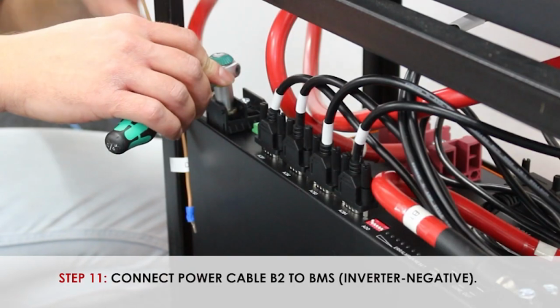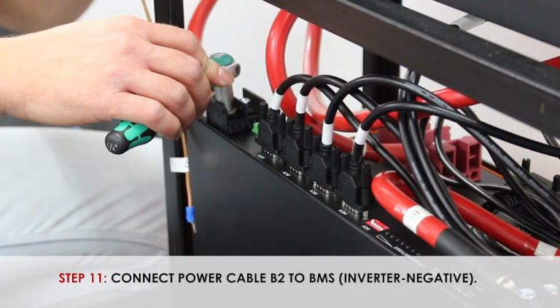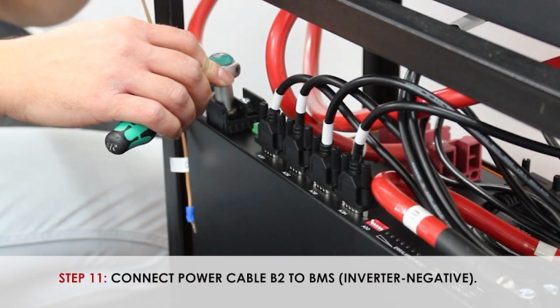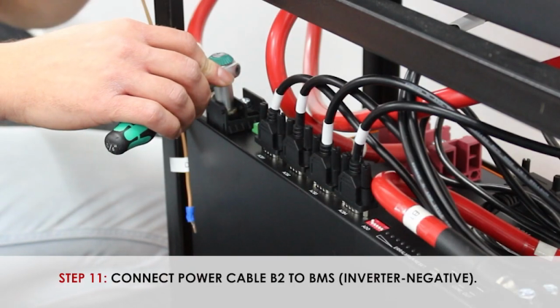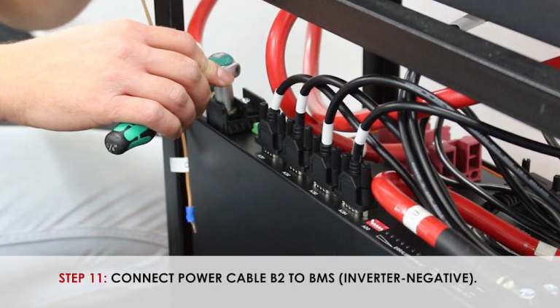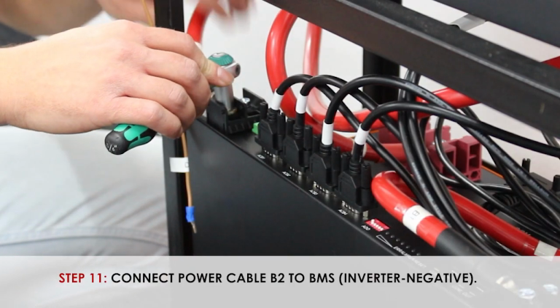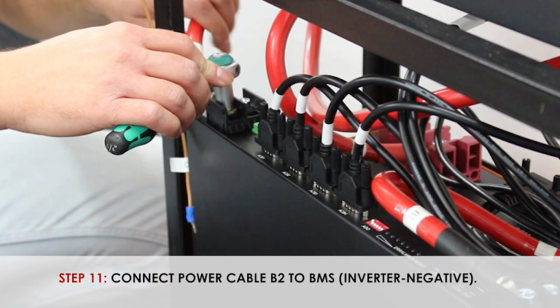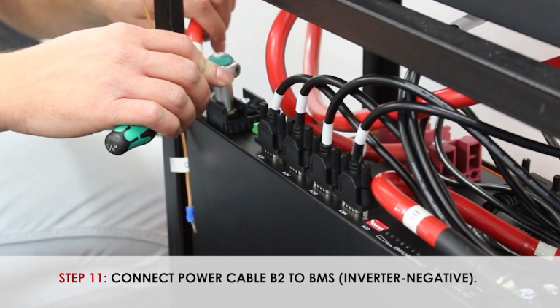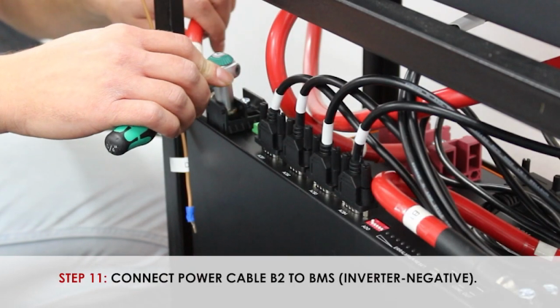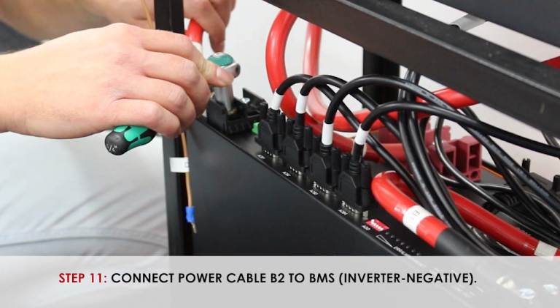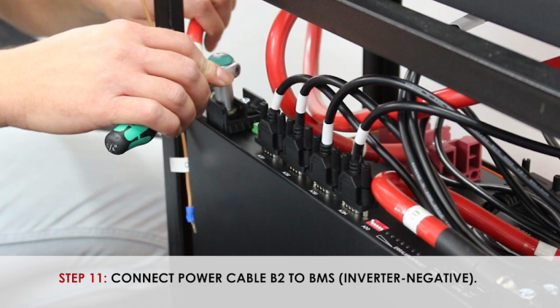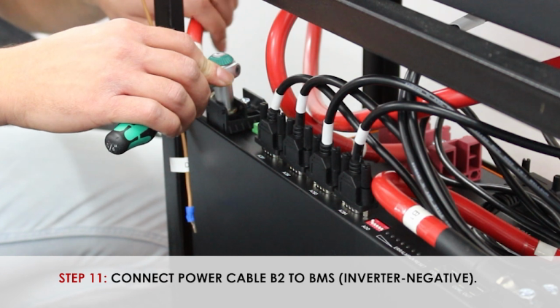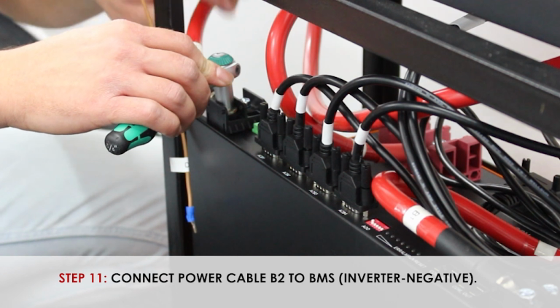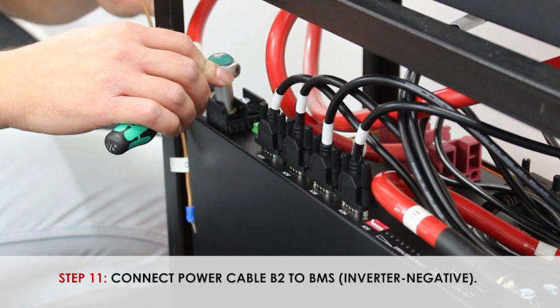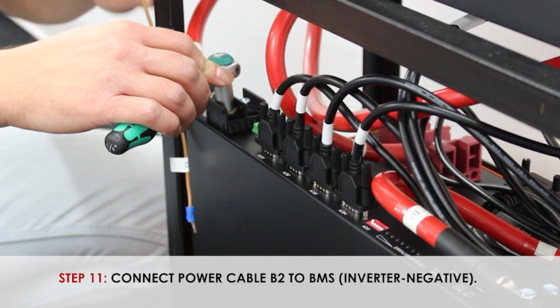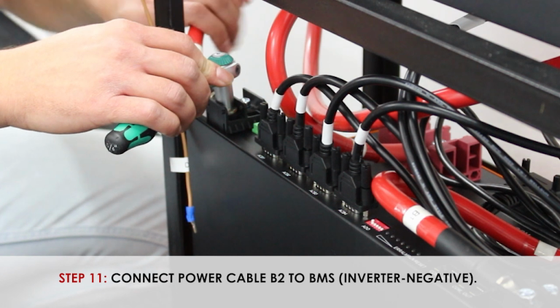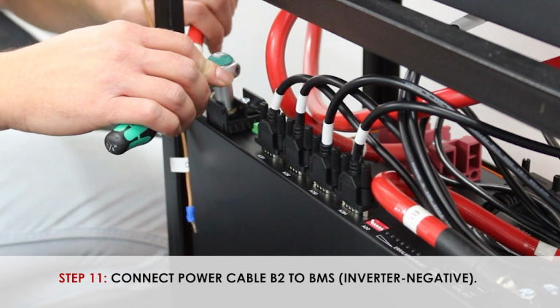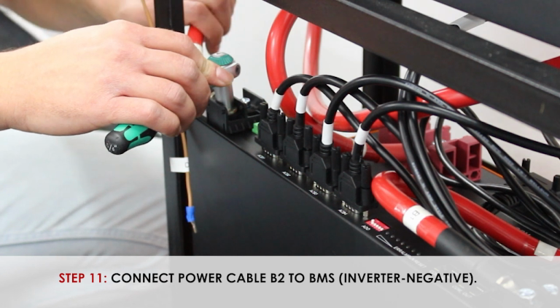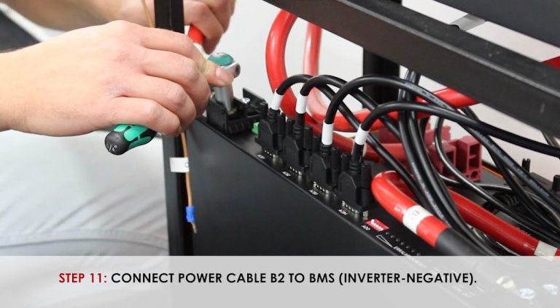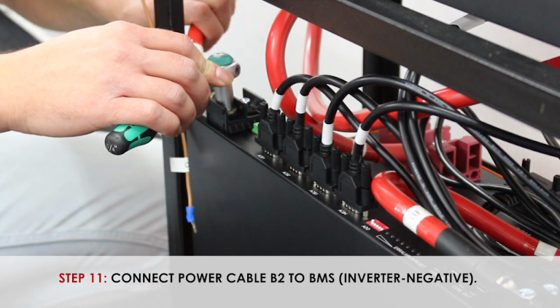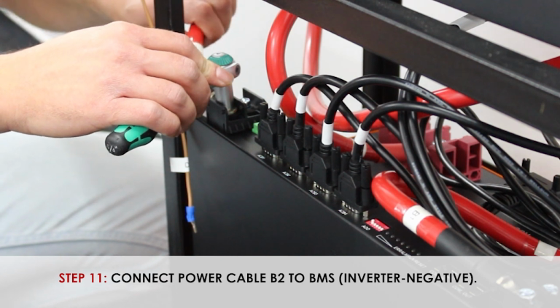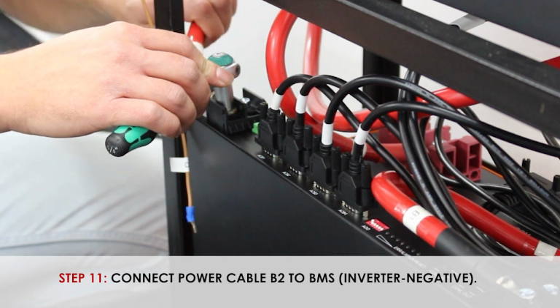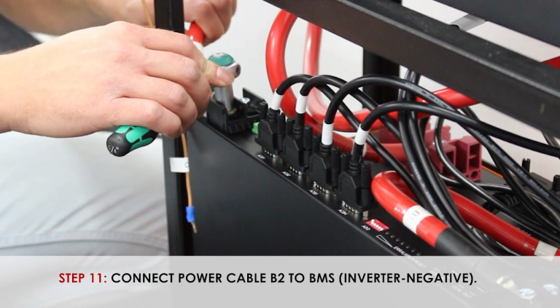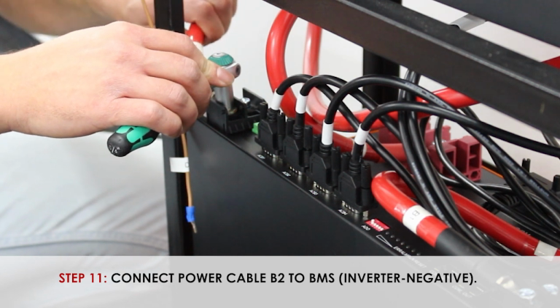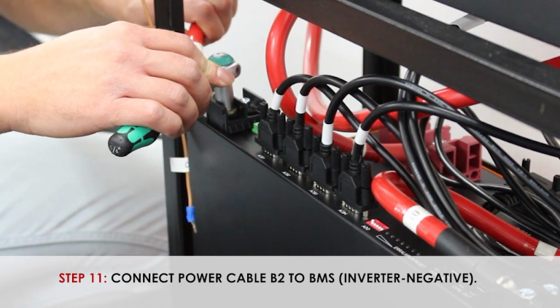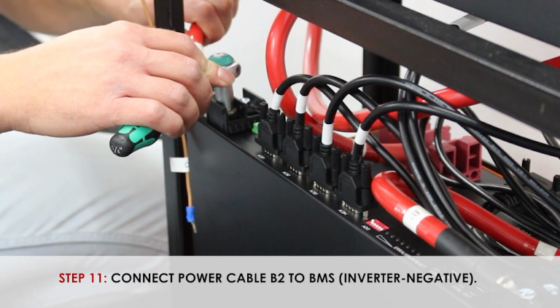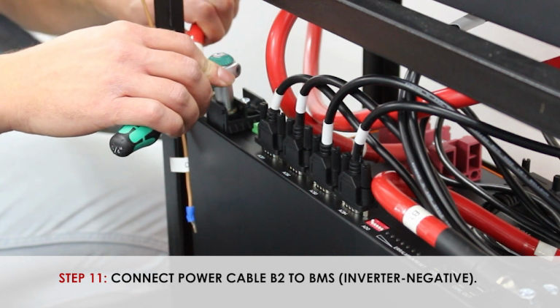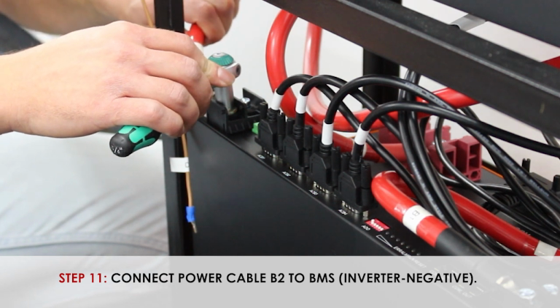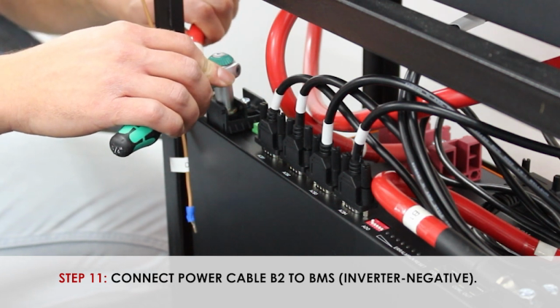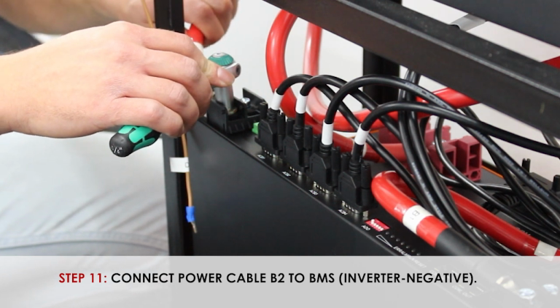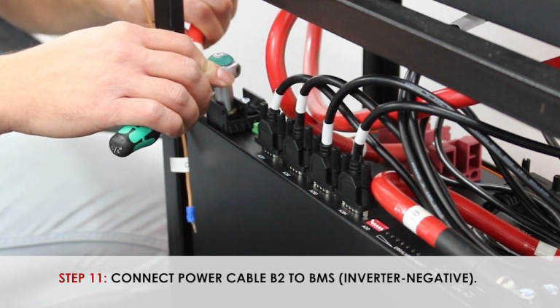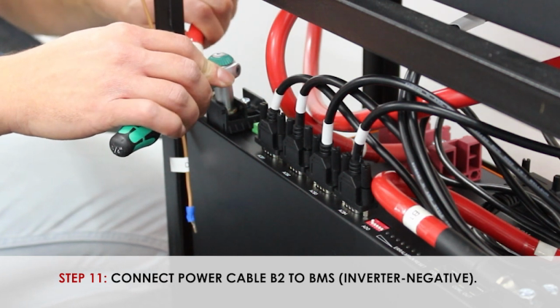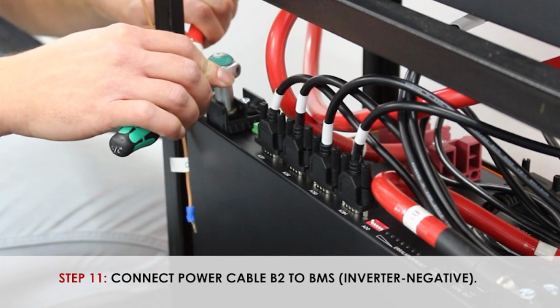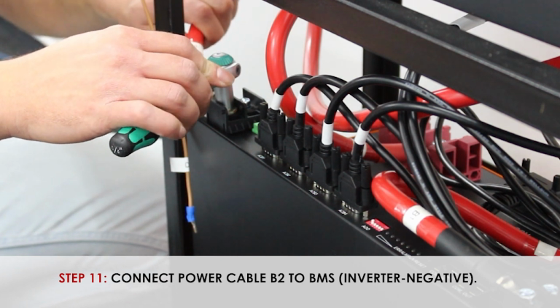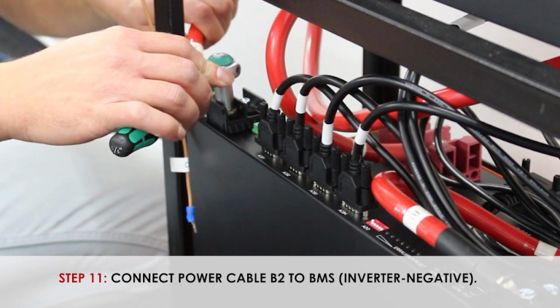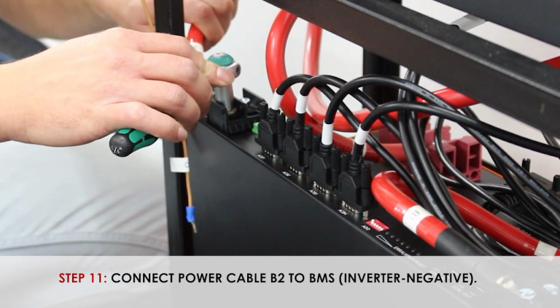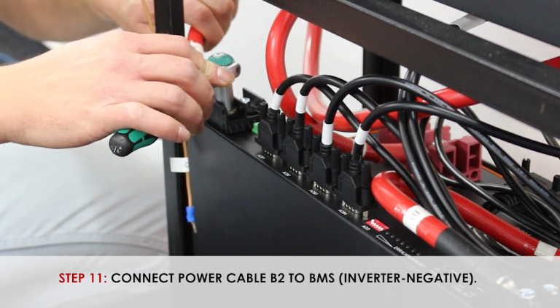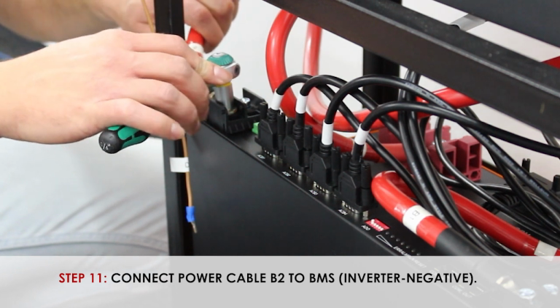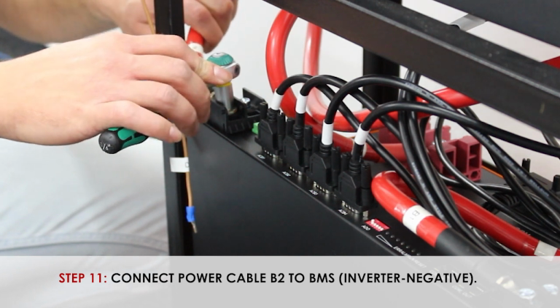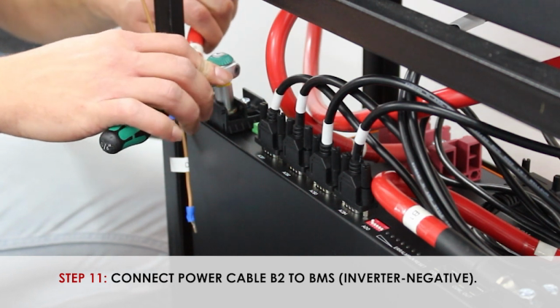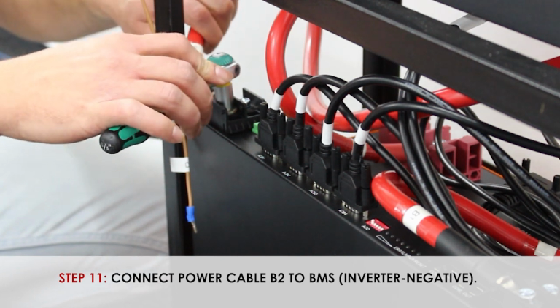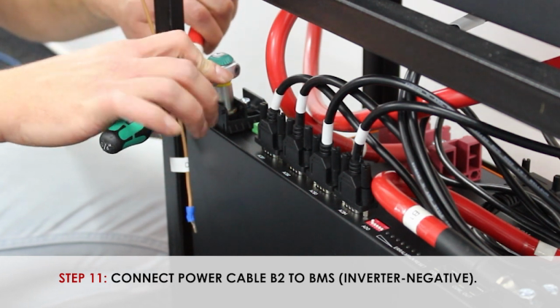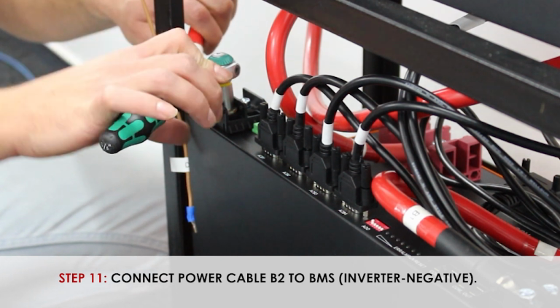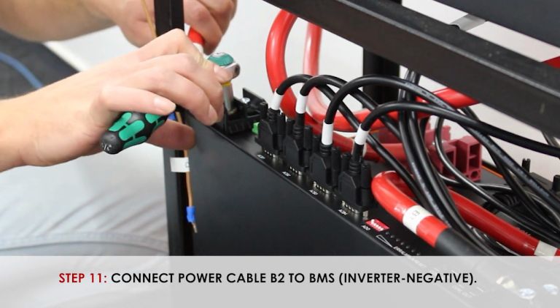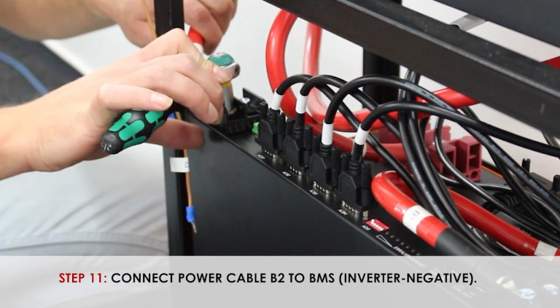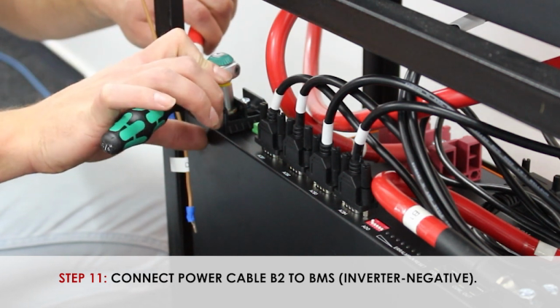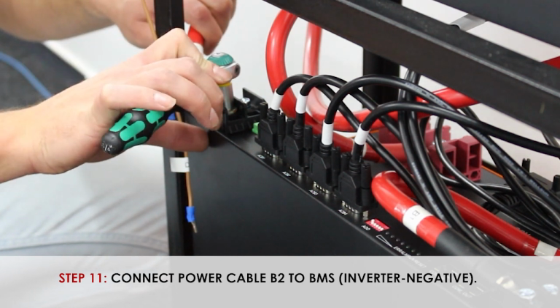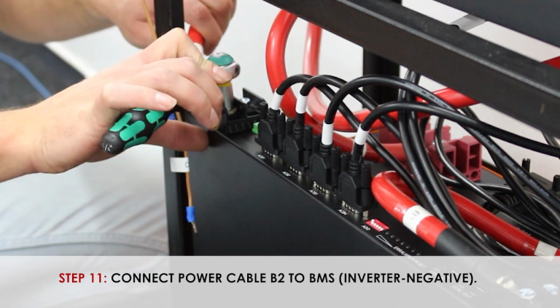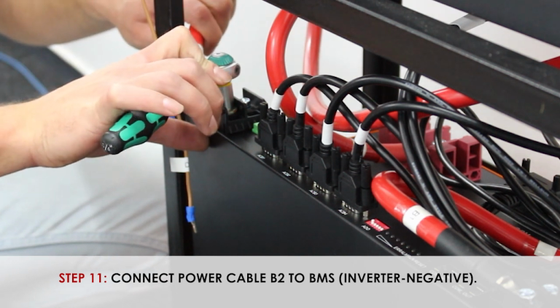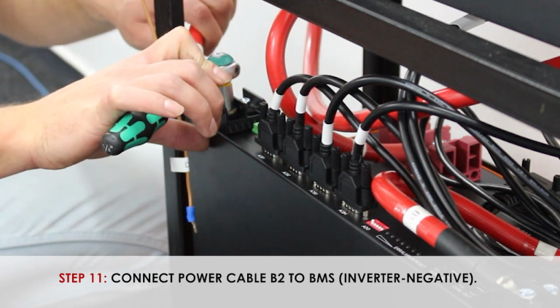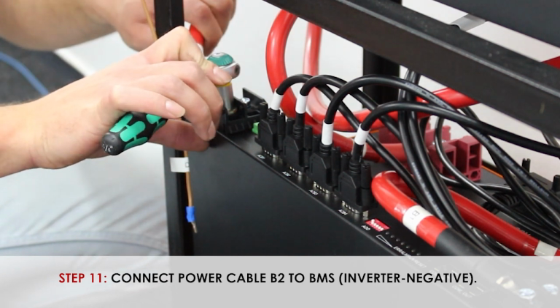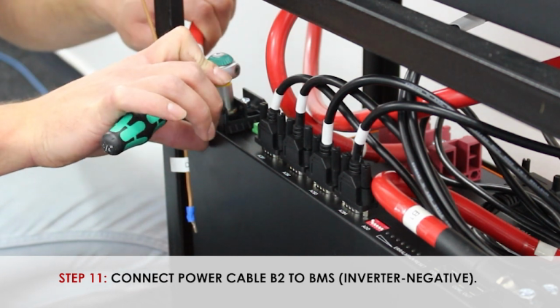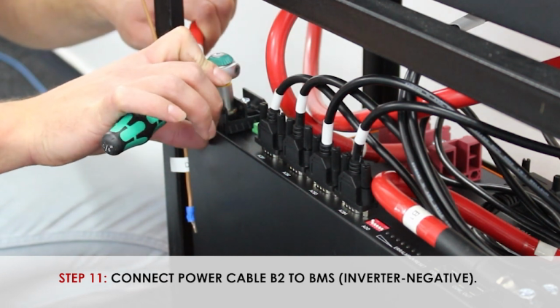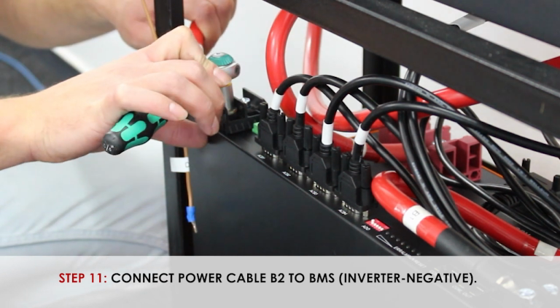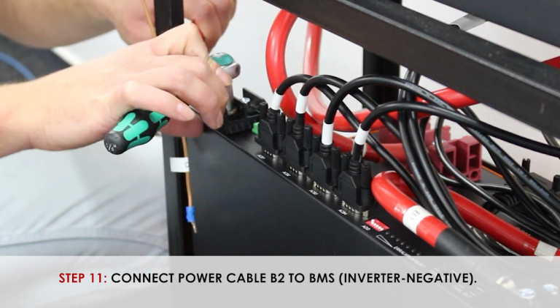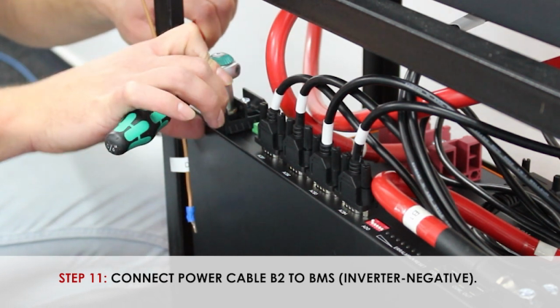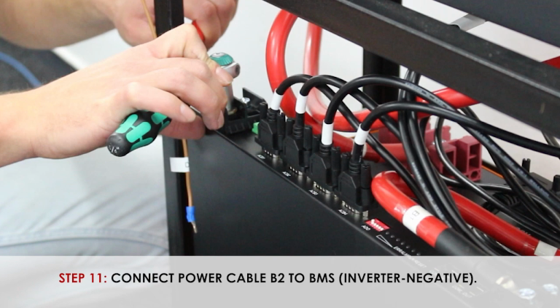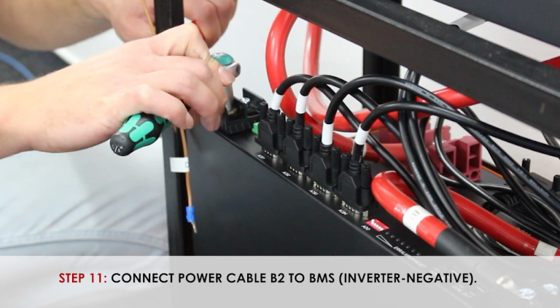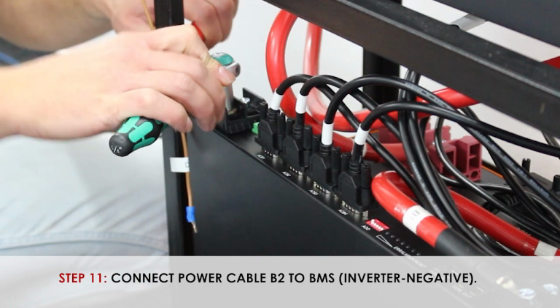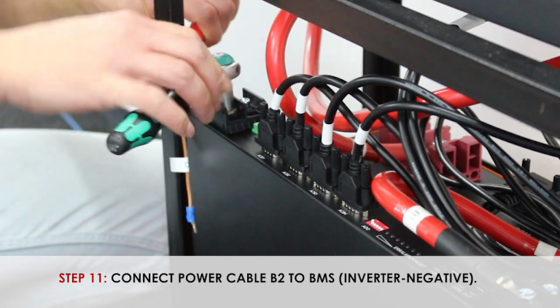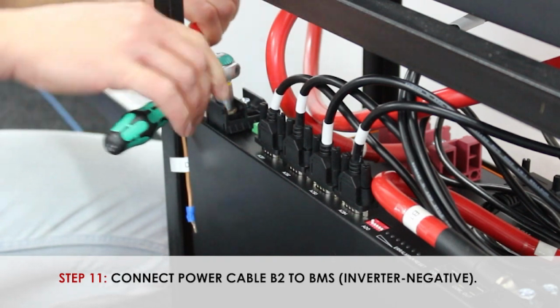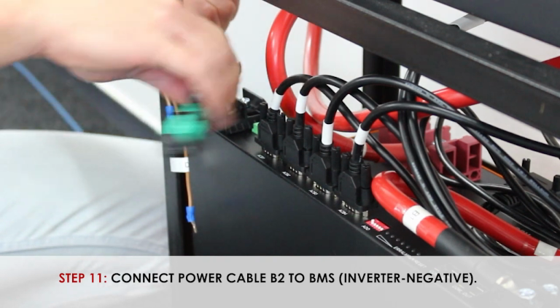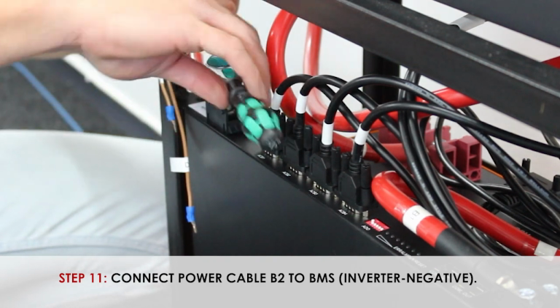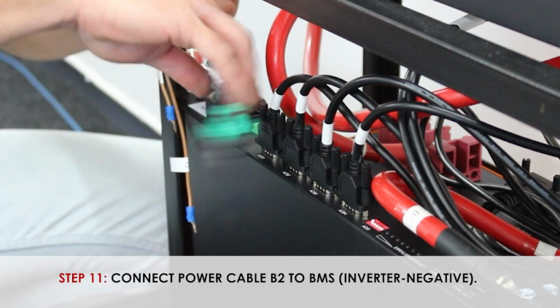Step 11, securing the cable labeled B2 to the inverter negative on the BMS side.